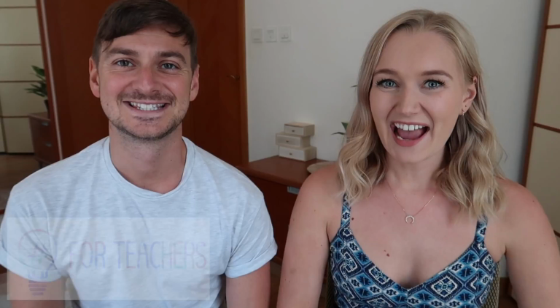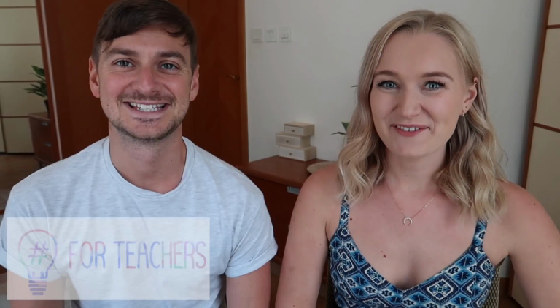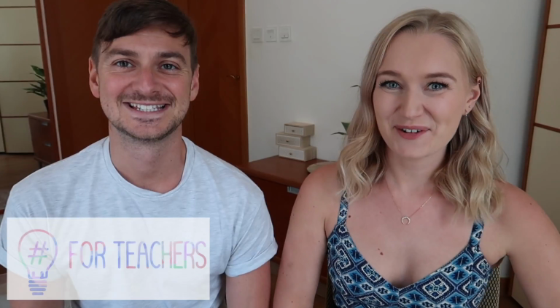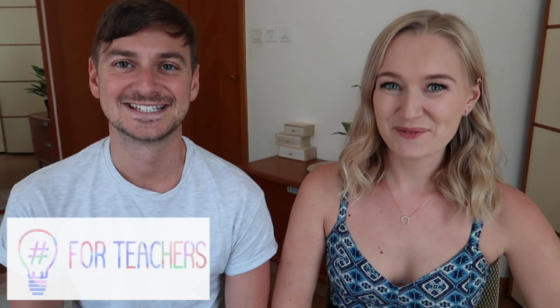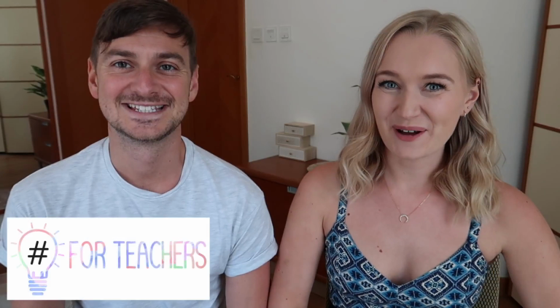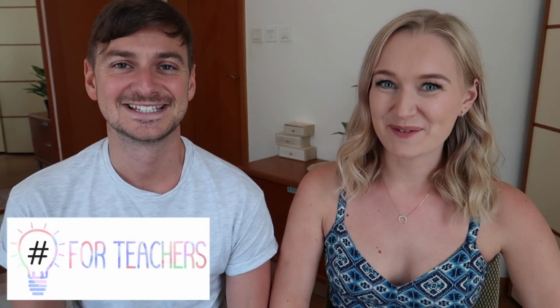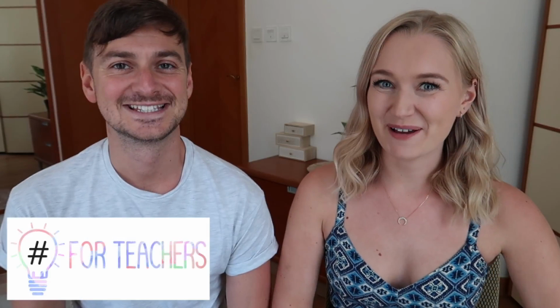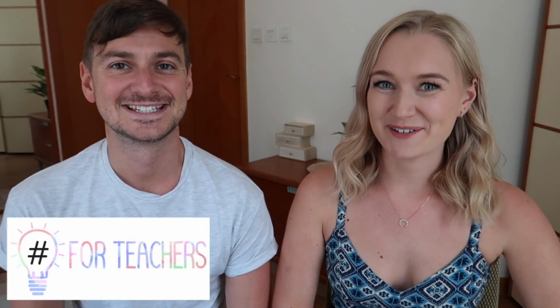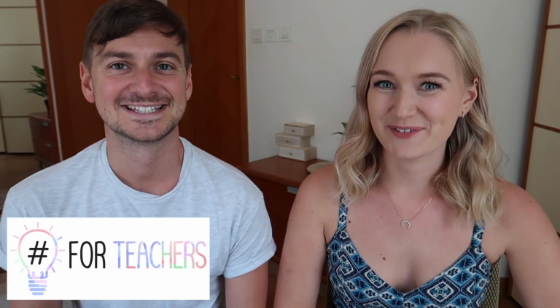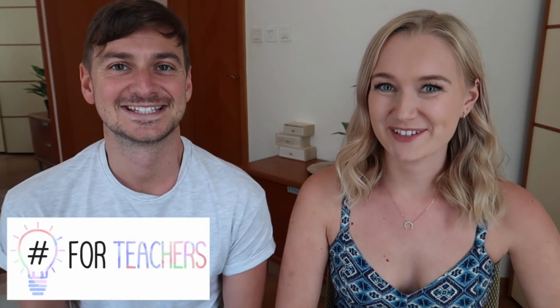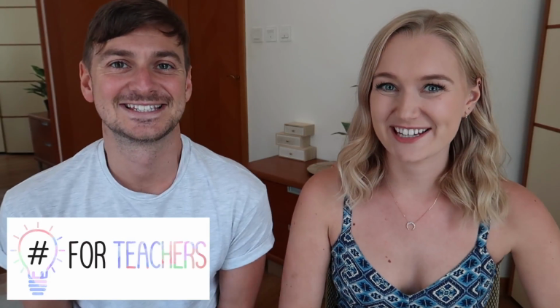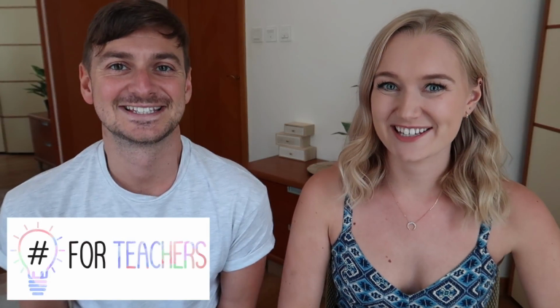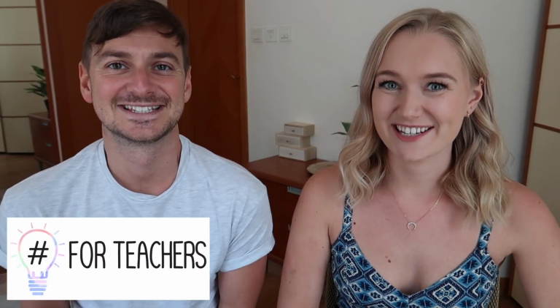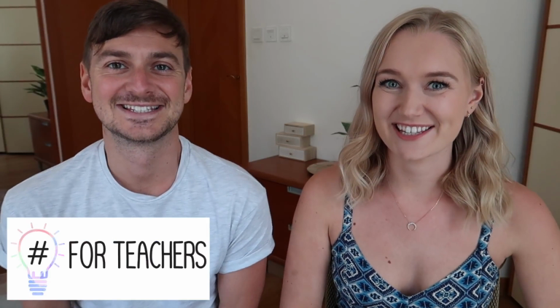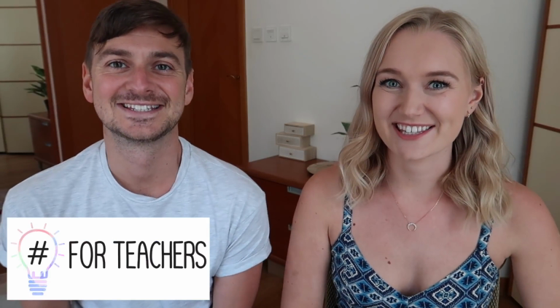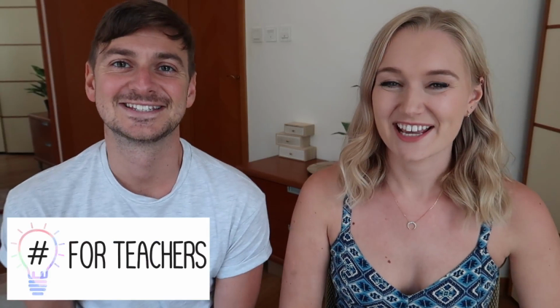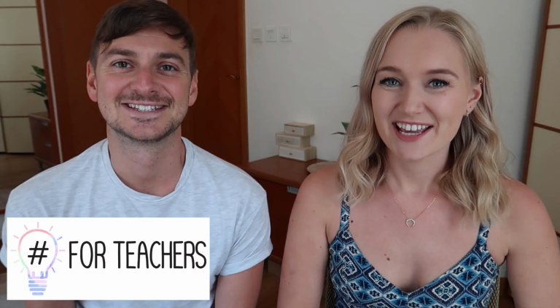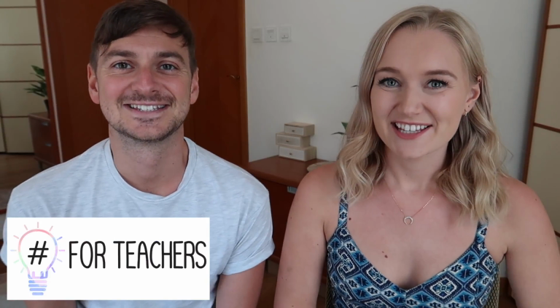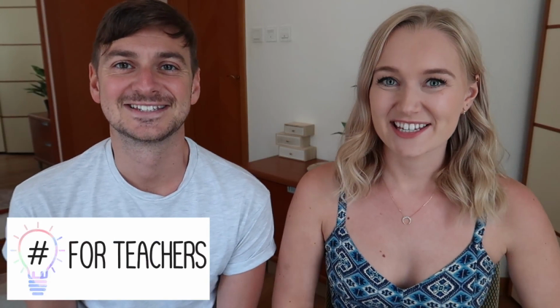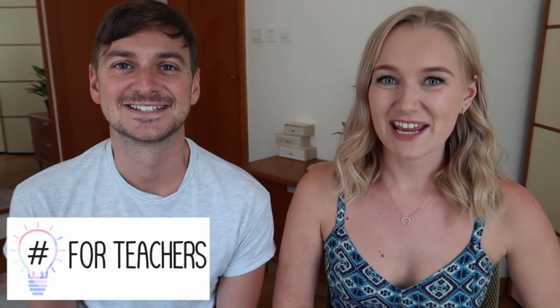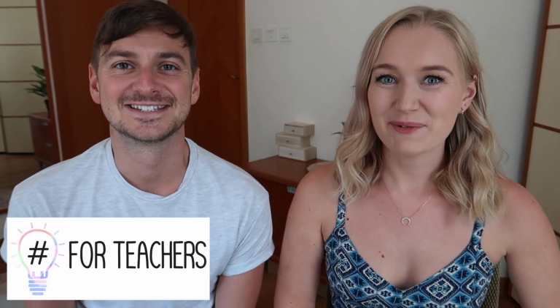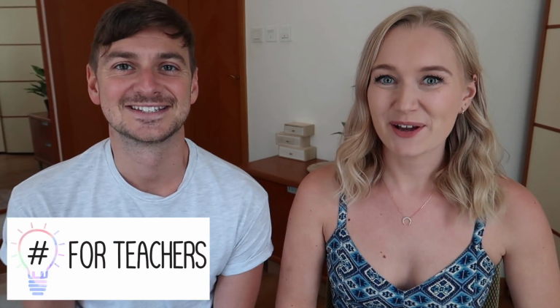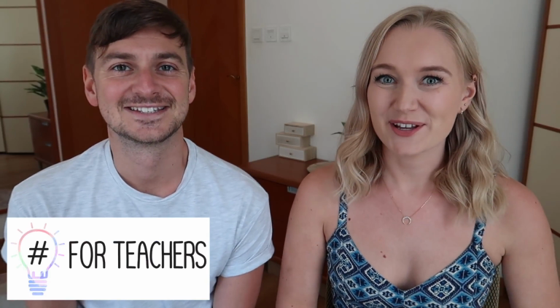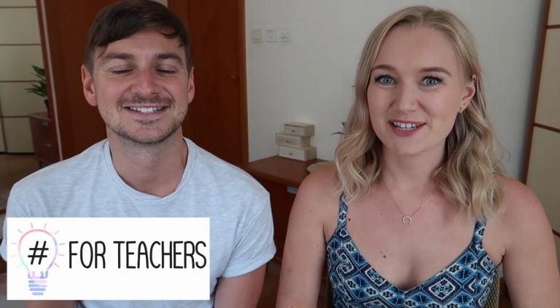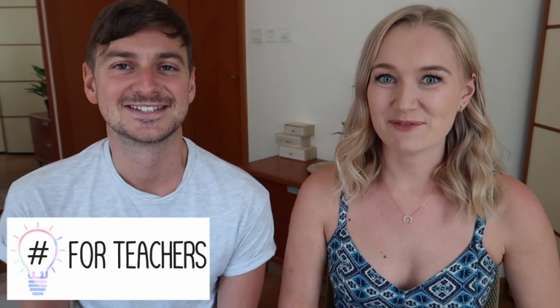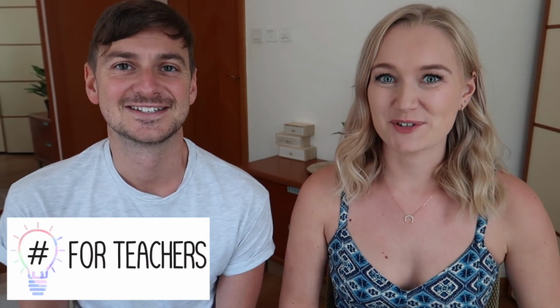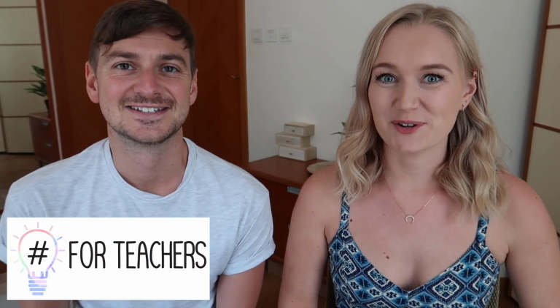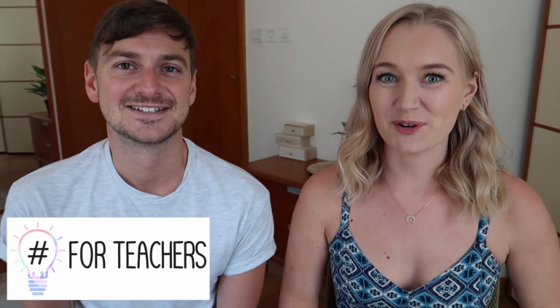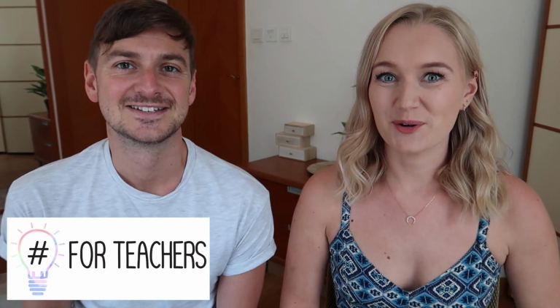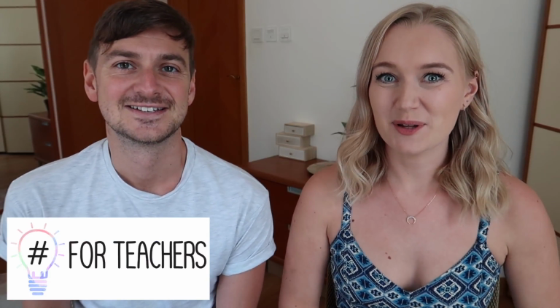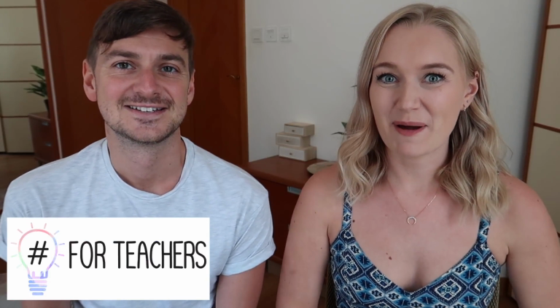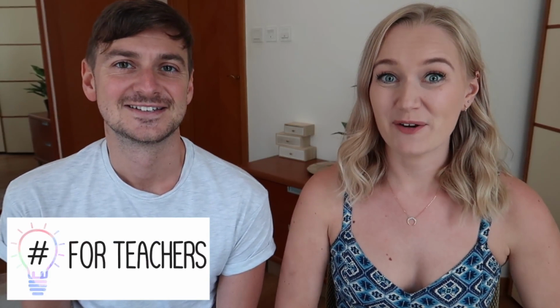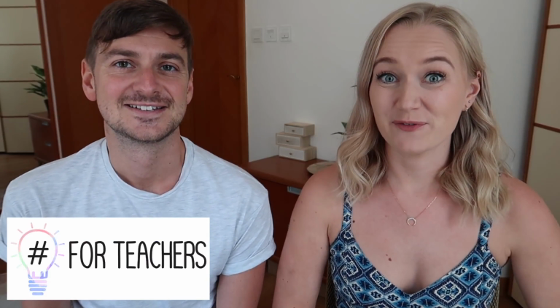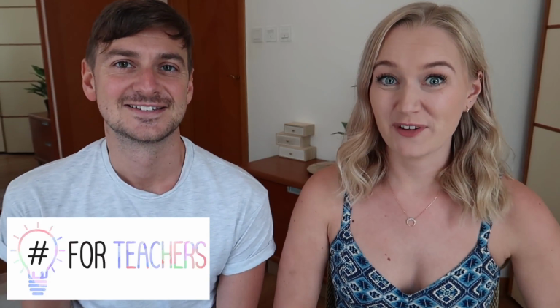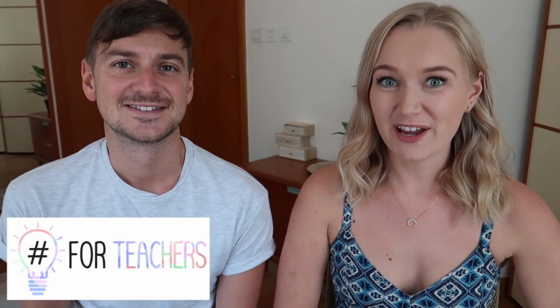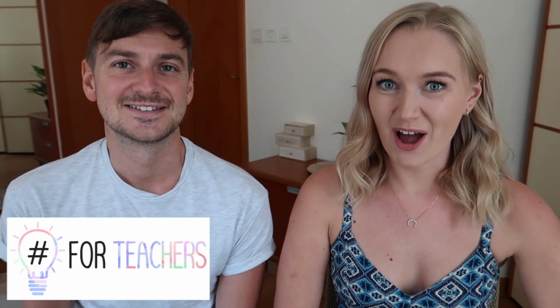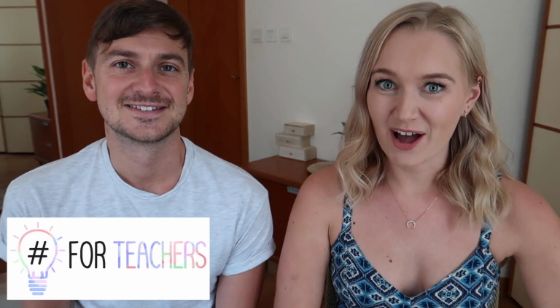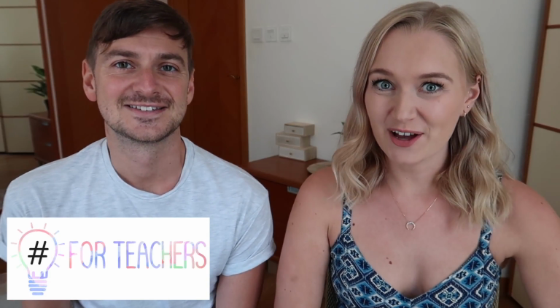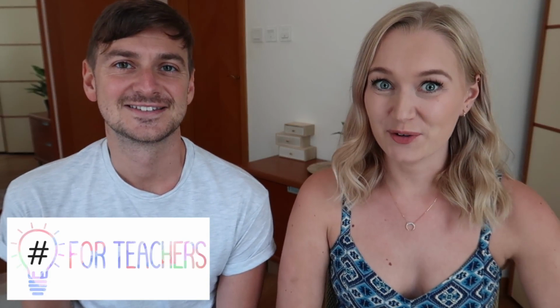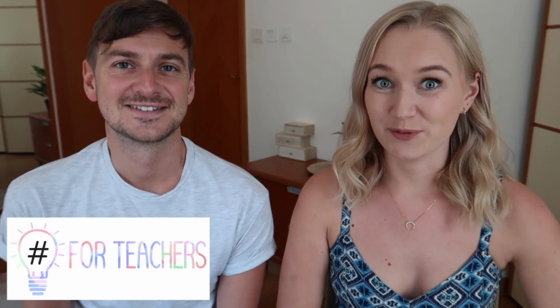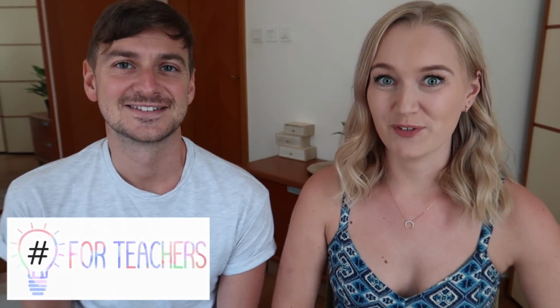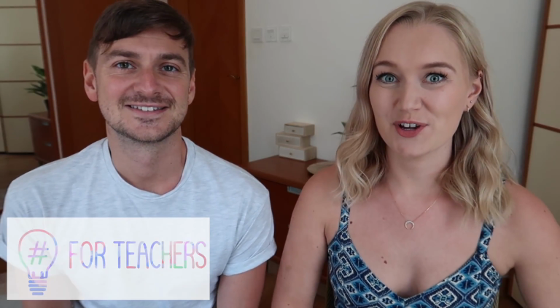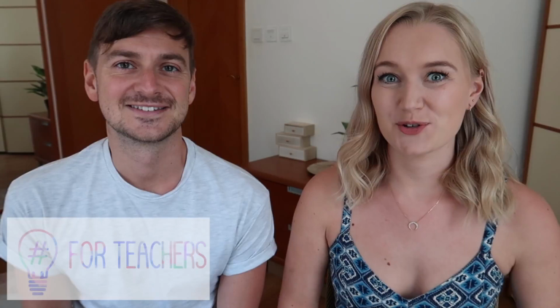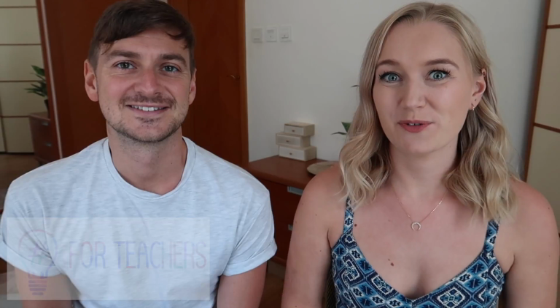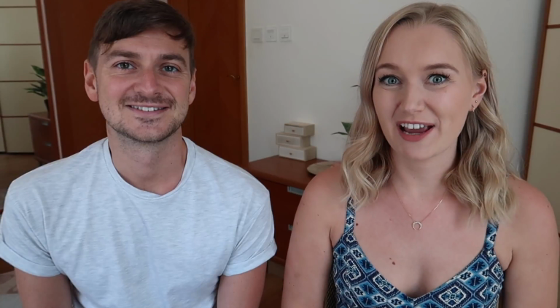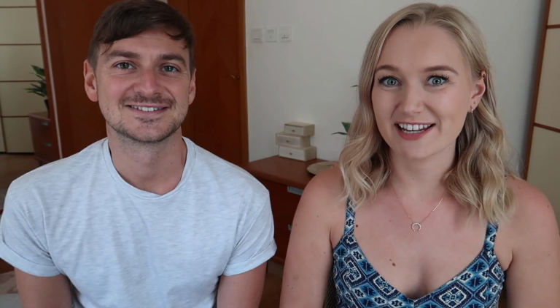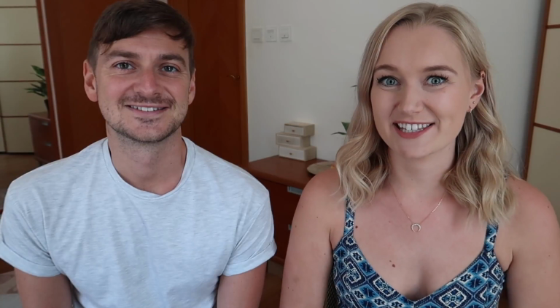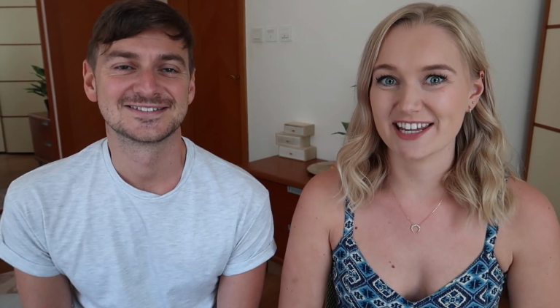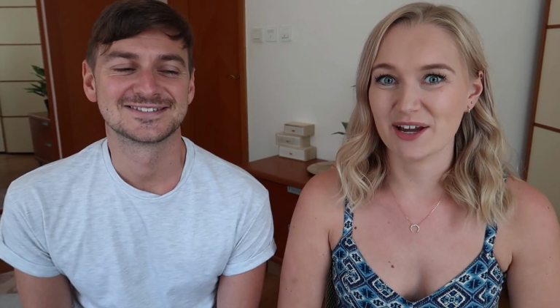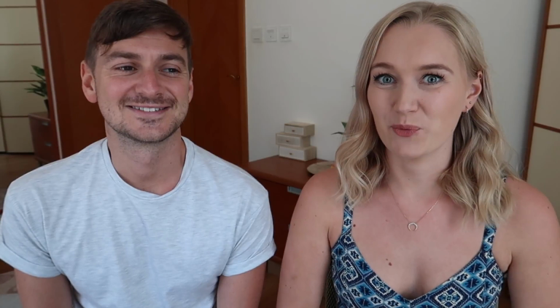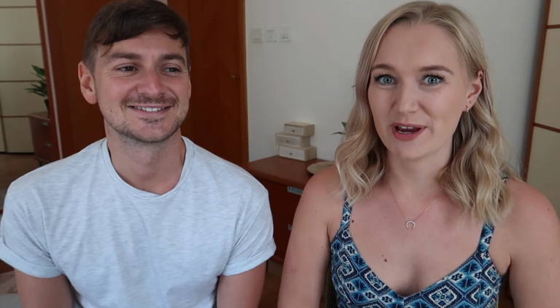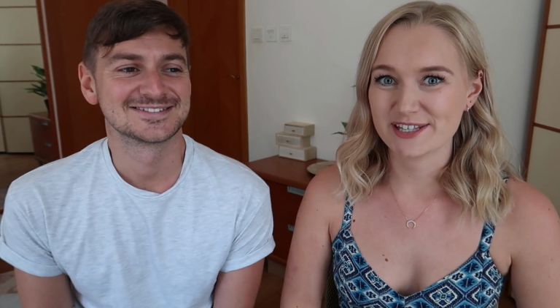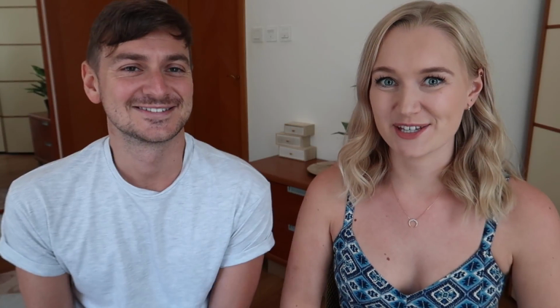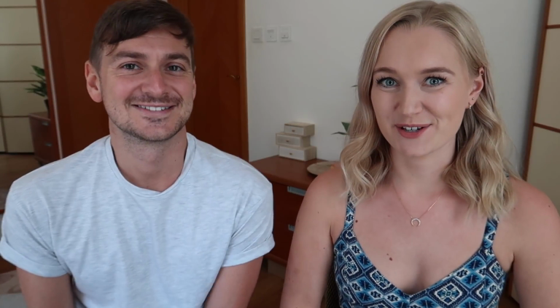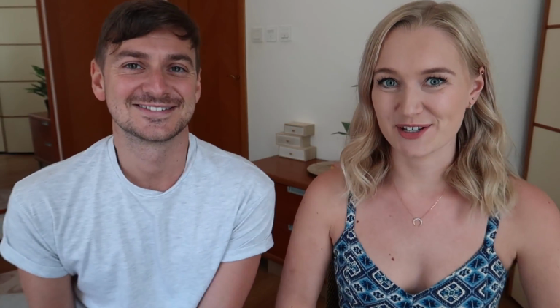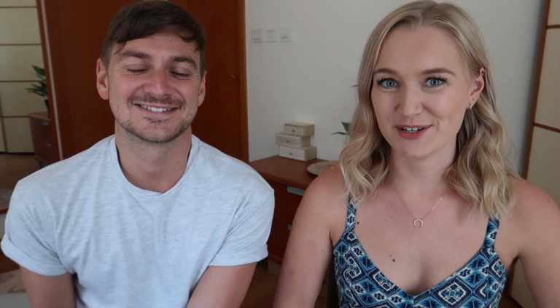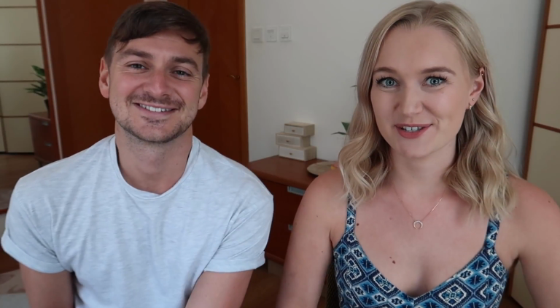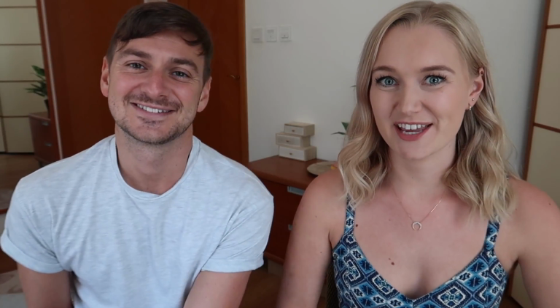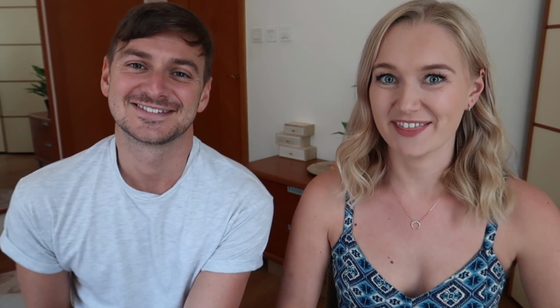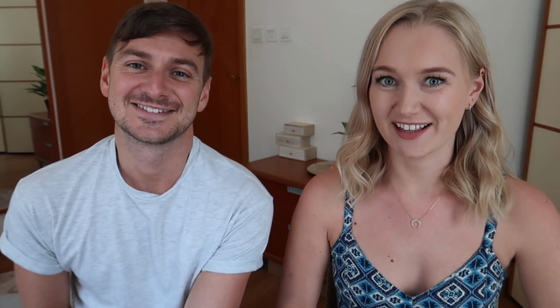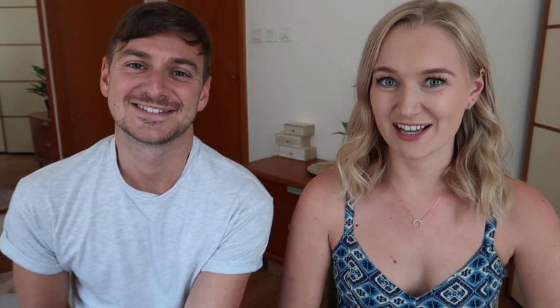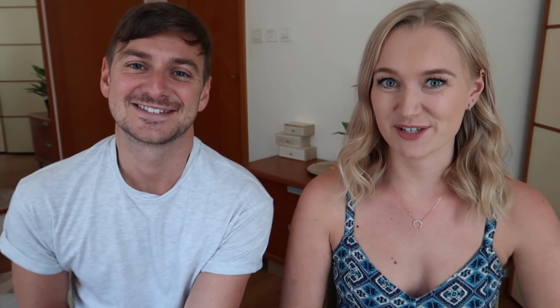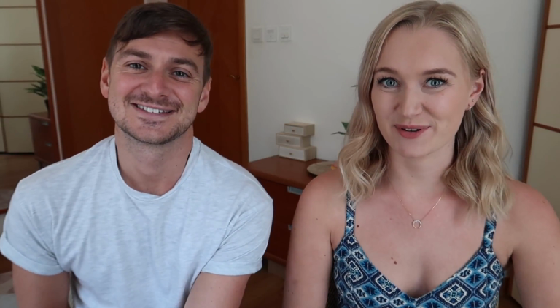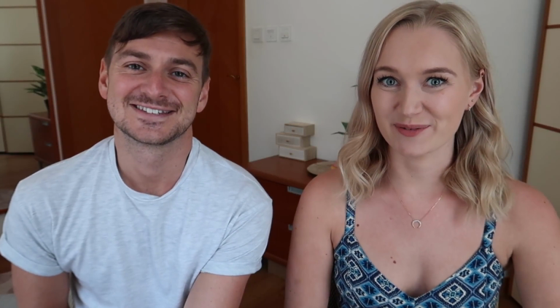Hi everyone, welcome back to 4Teachers. Today we are going to have a talk all about VR or virtual reality and ways that you can use it in the classroom.